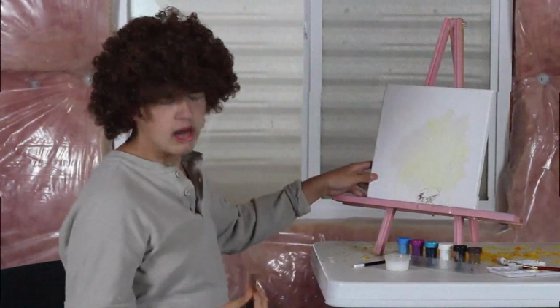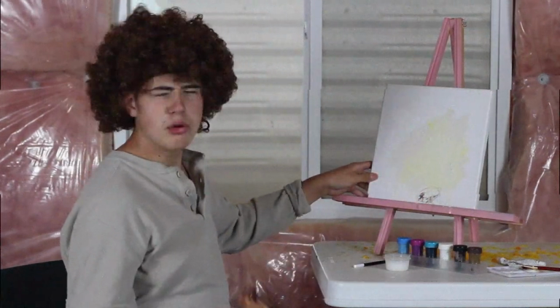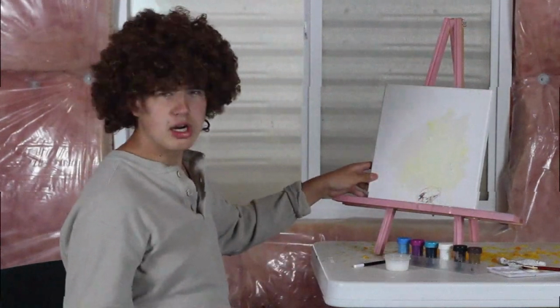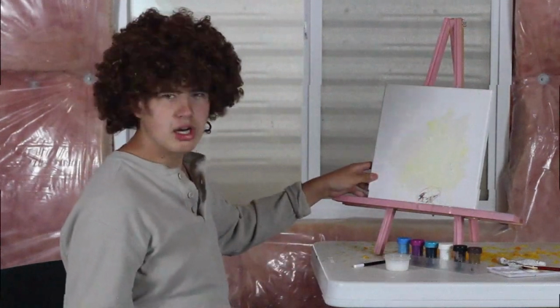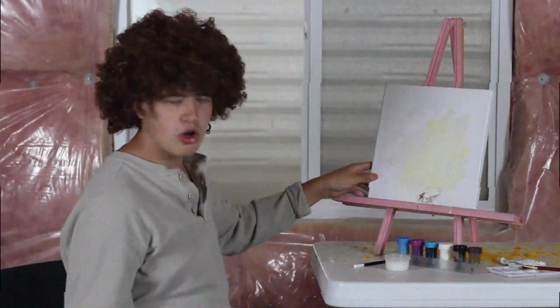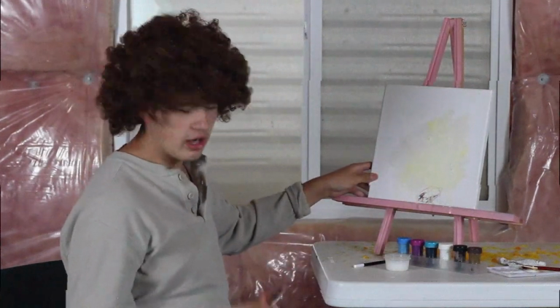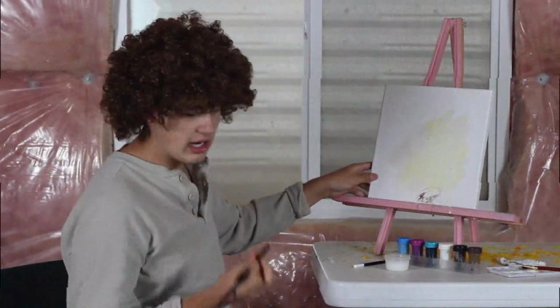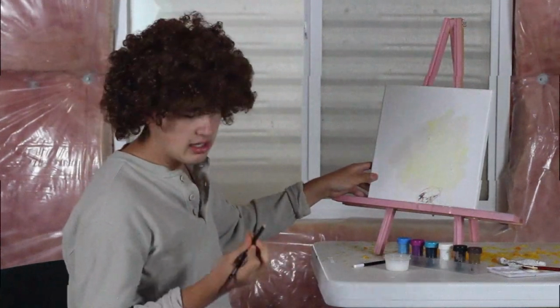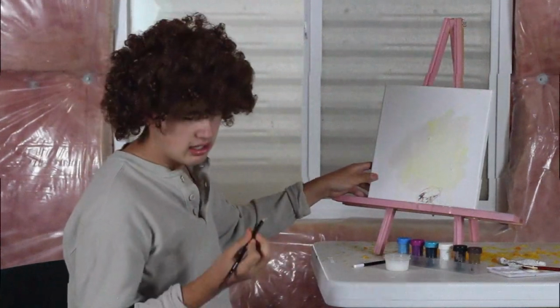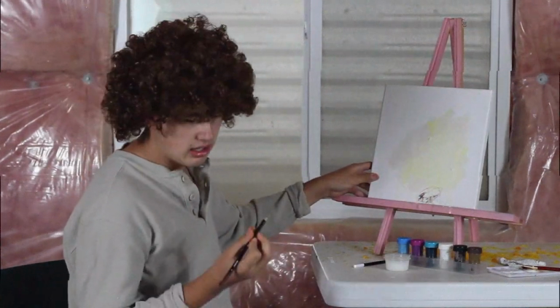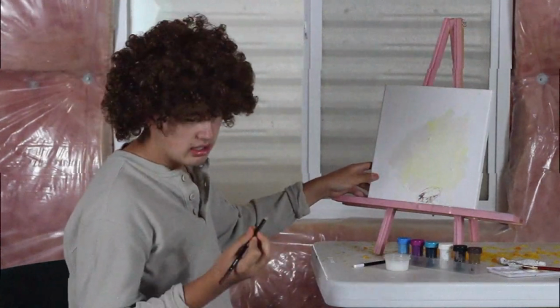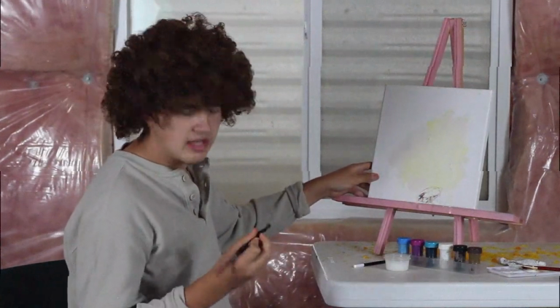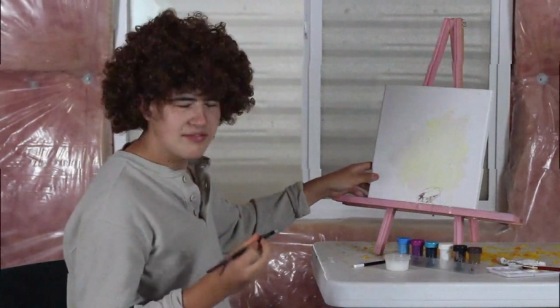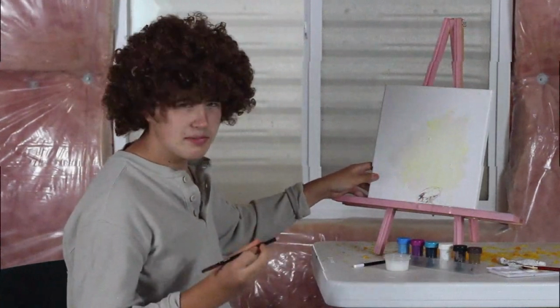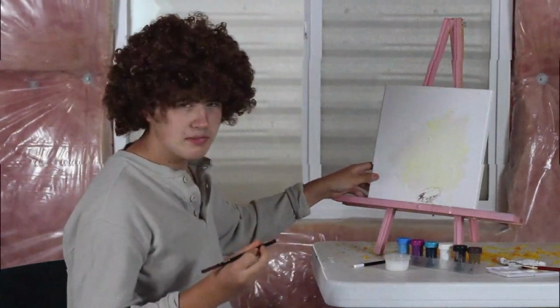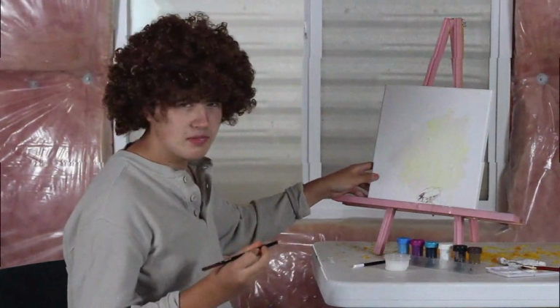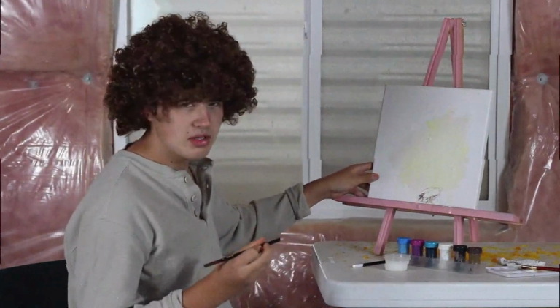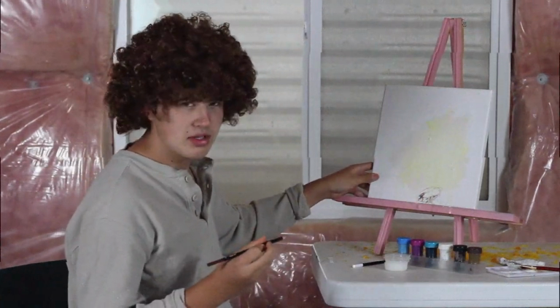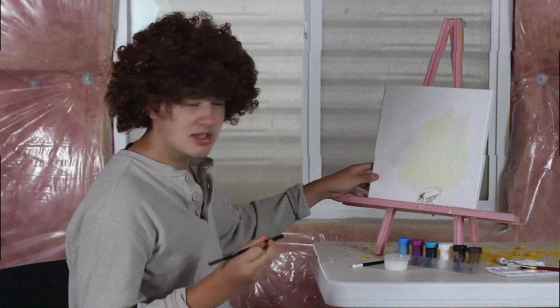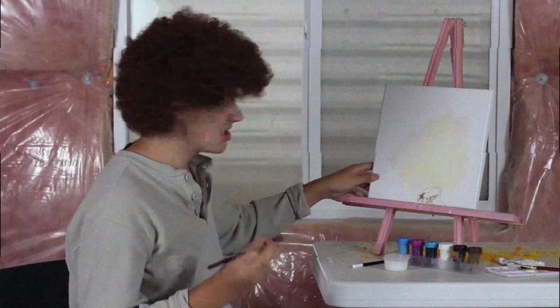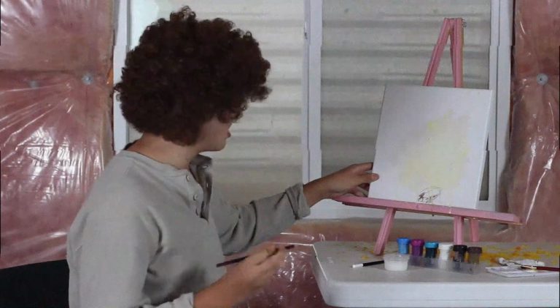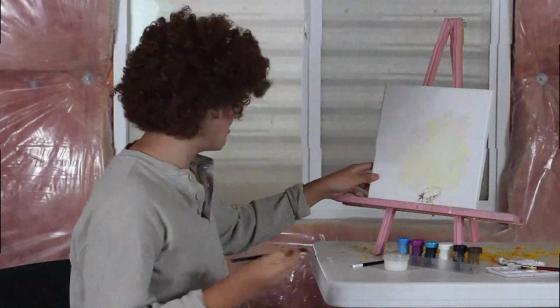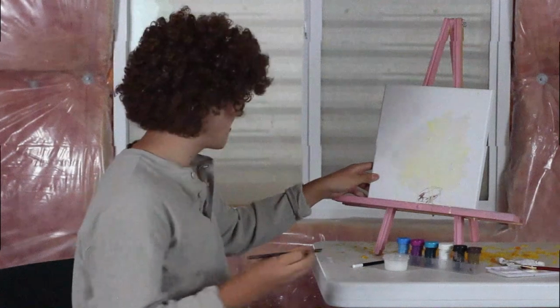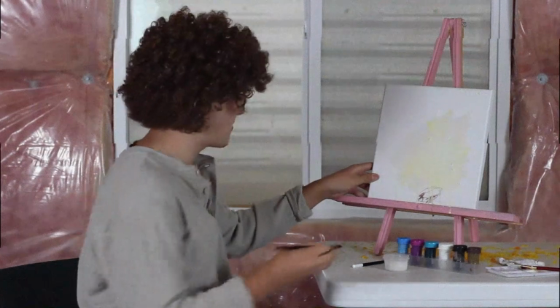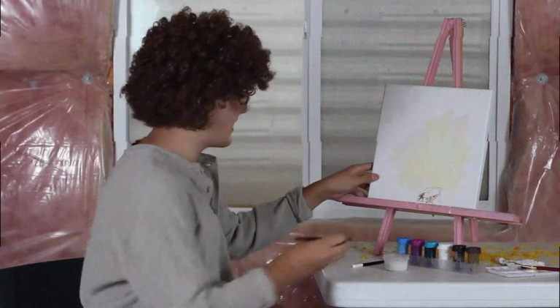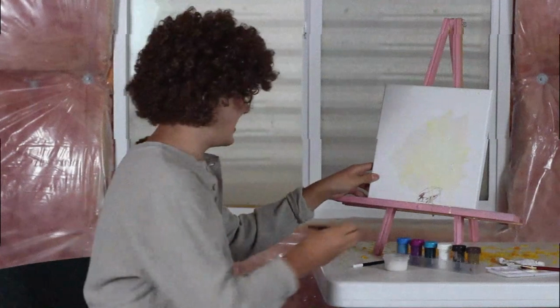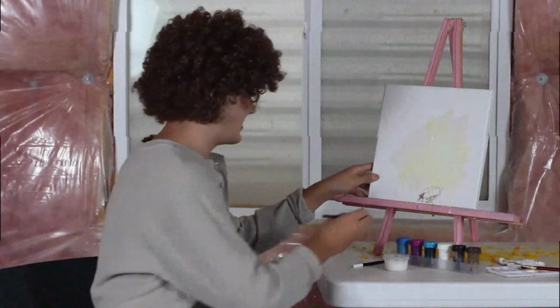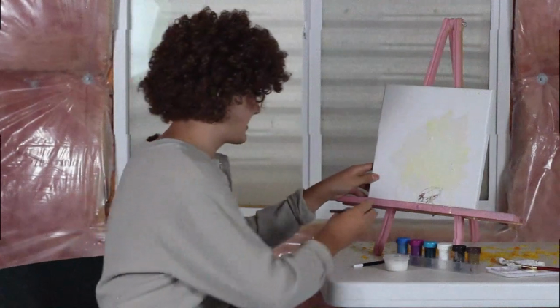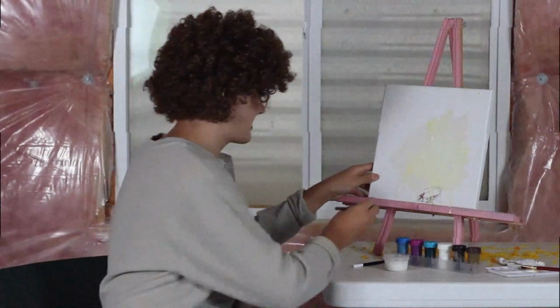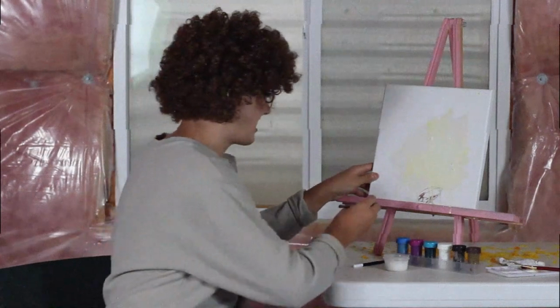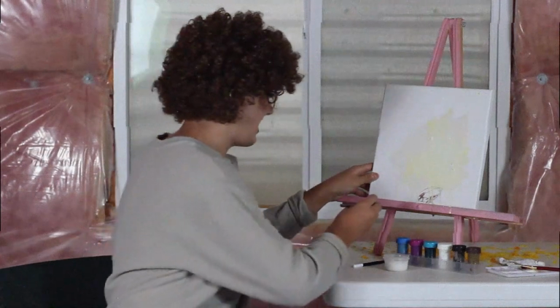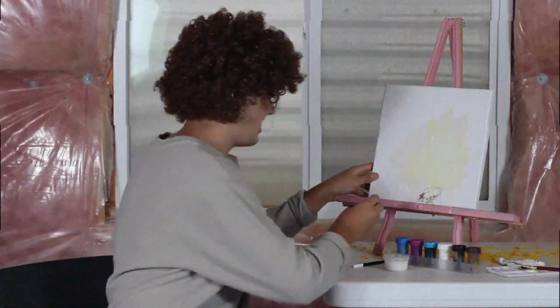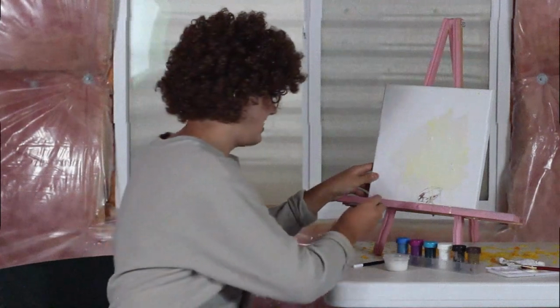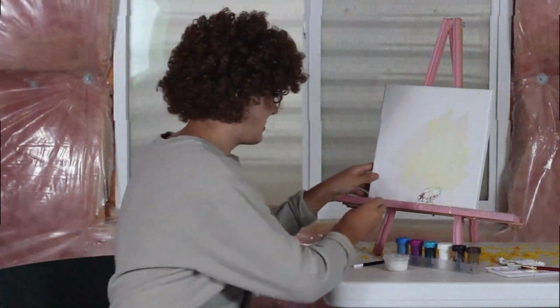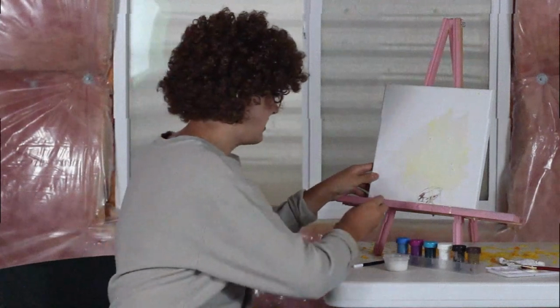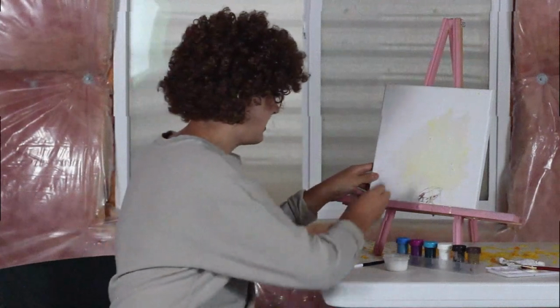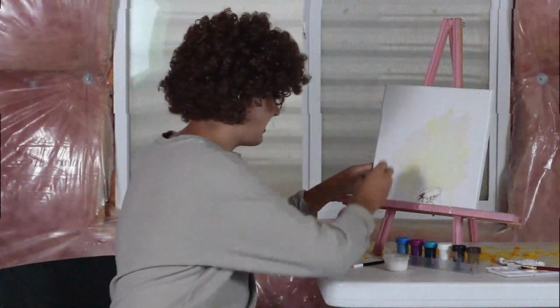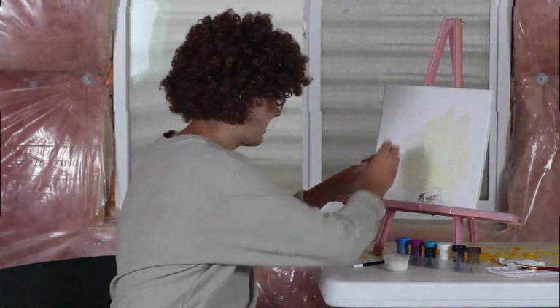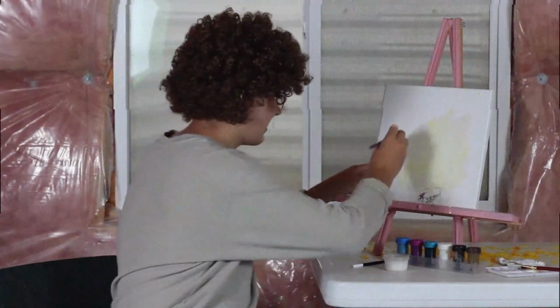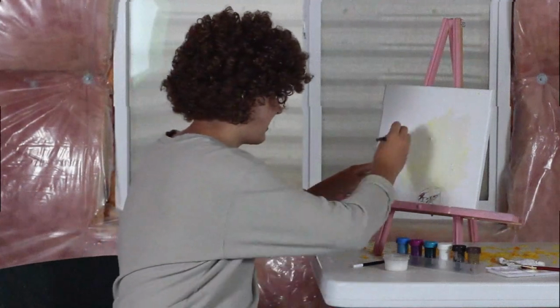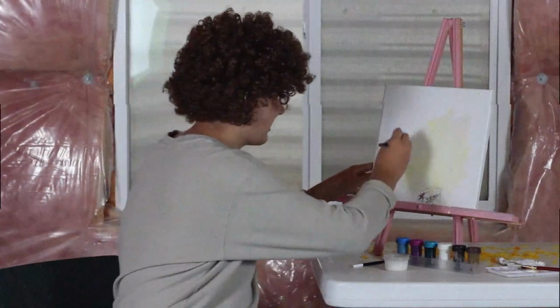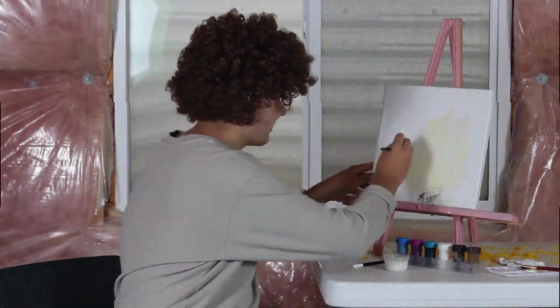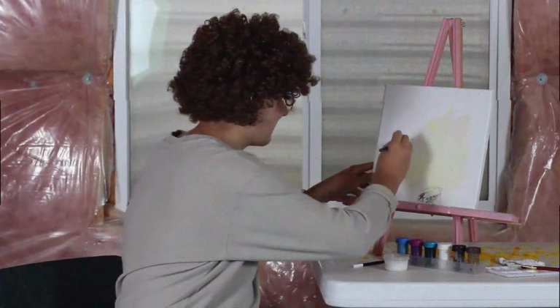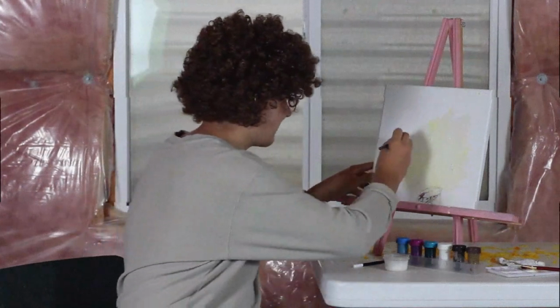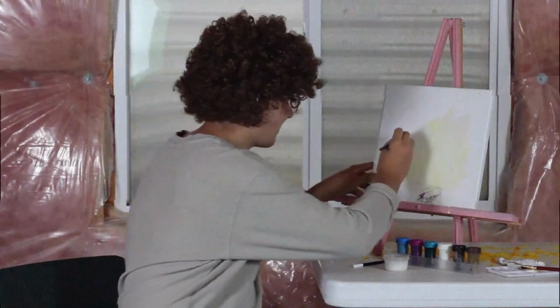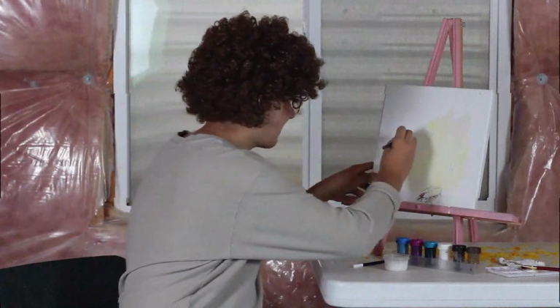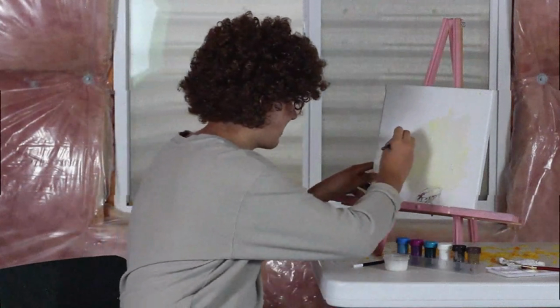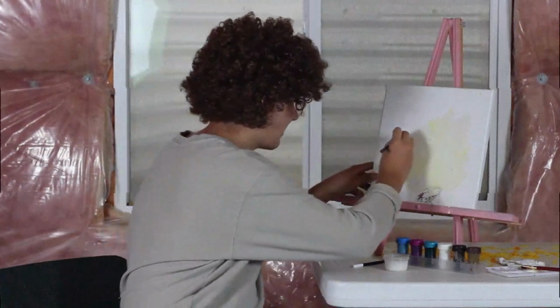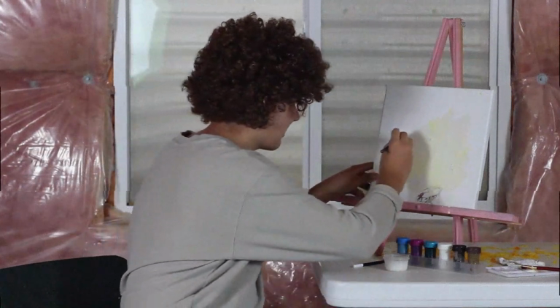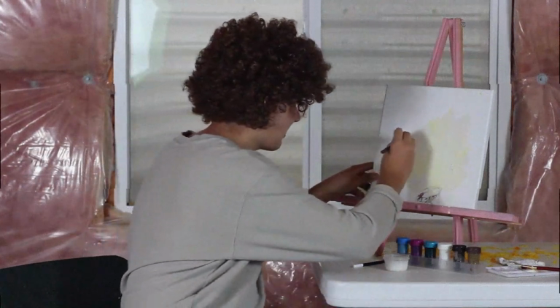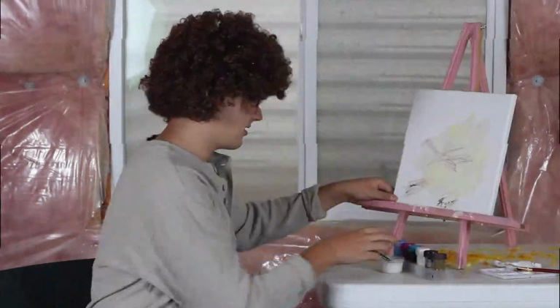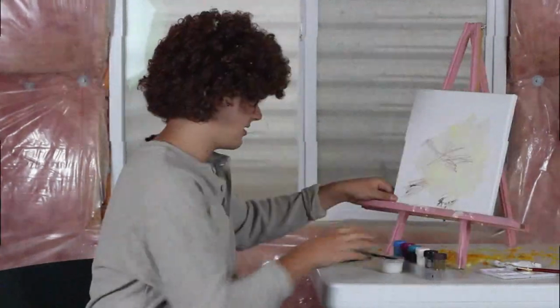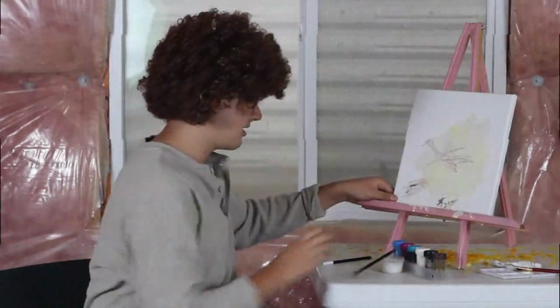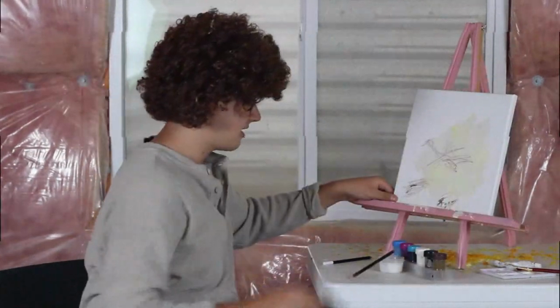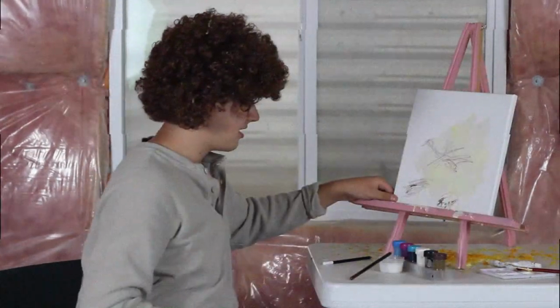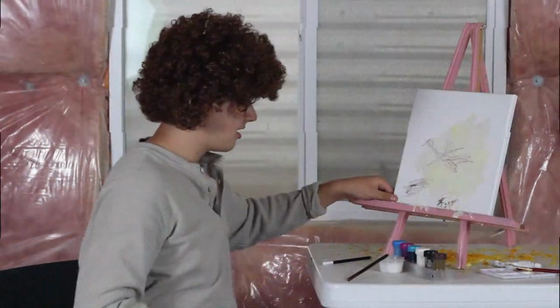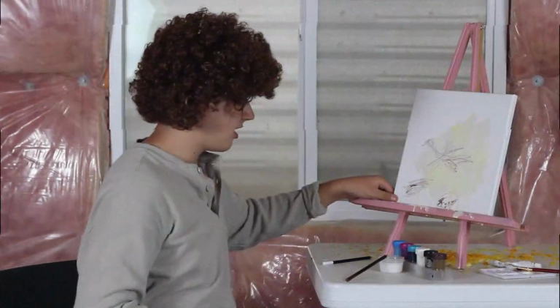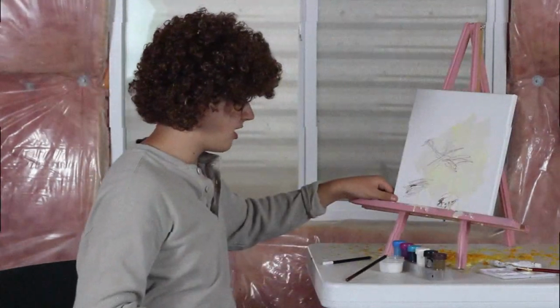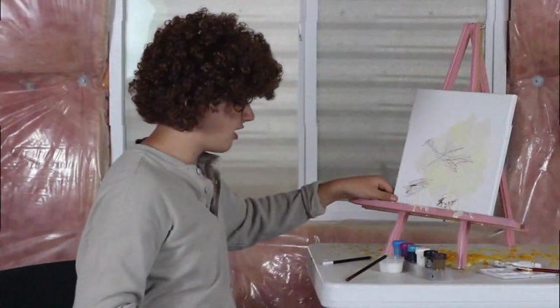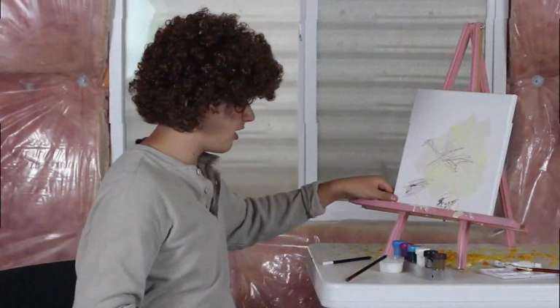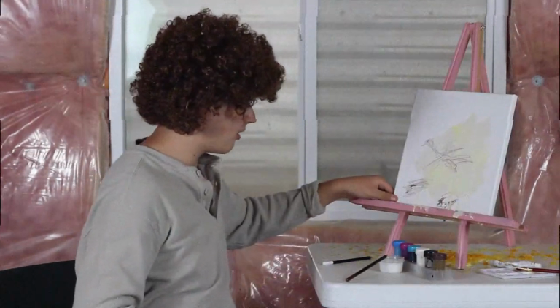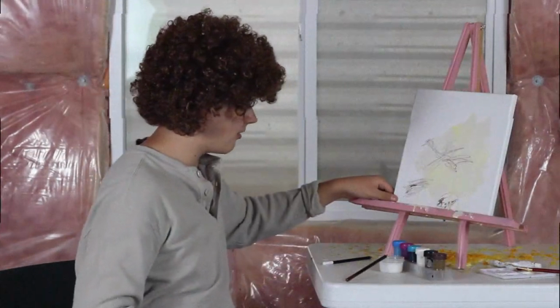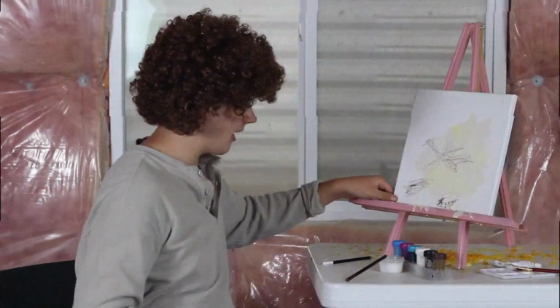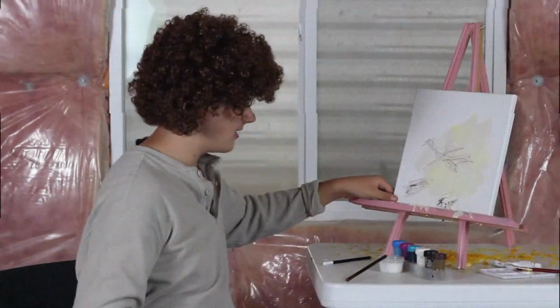Now we're going to go ahead and give him some friends.